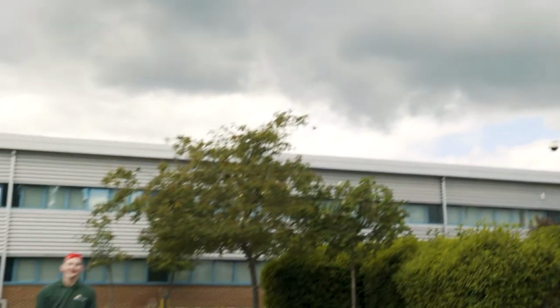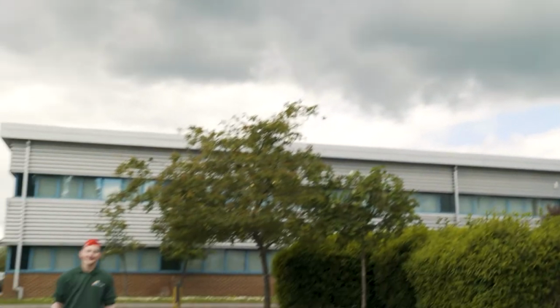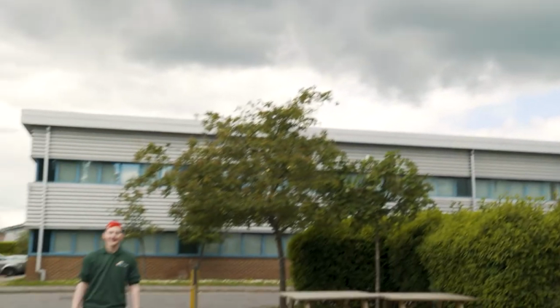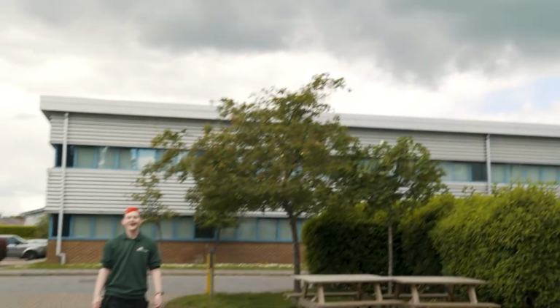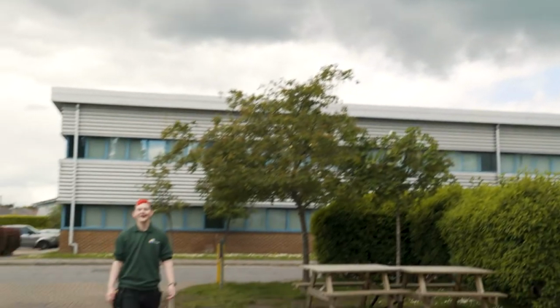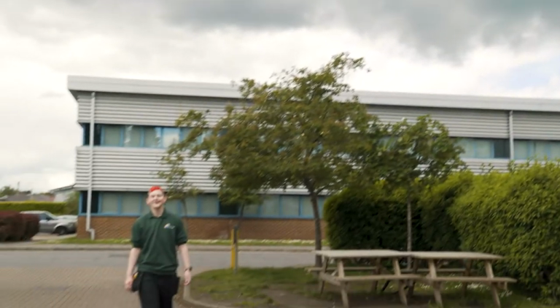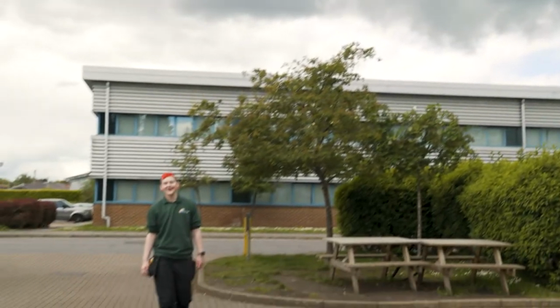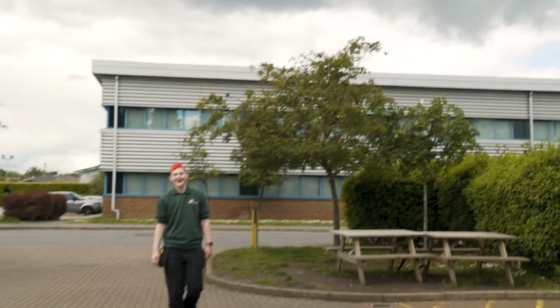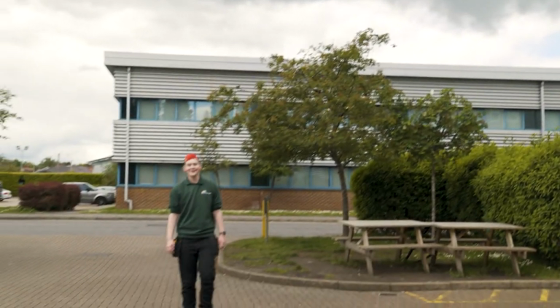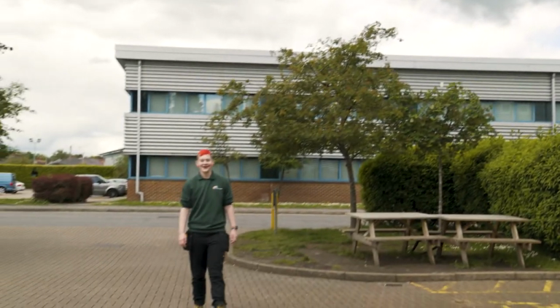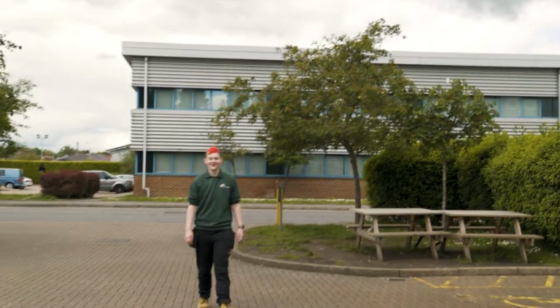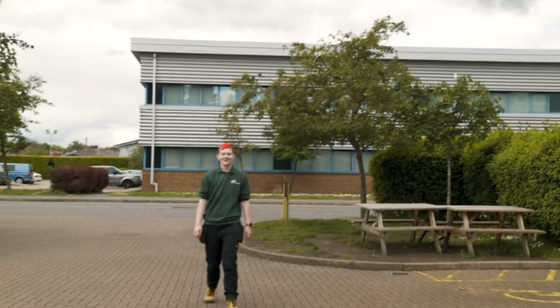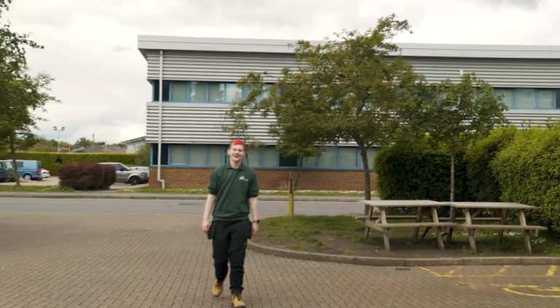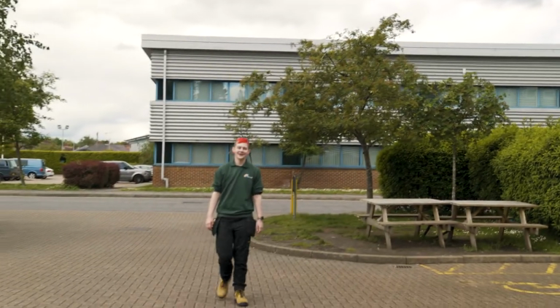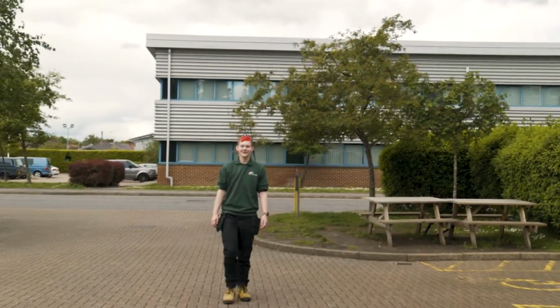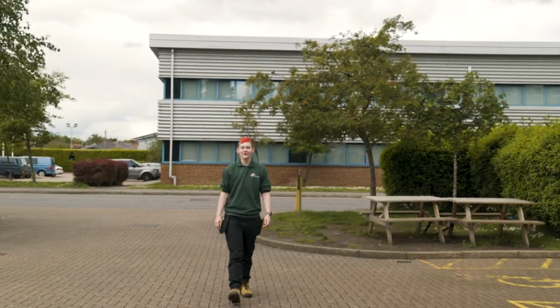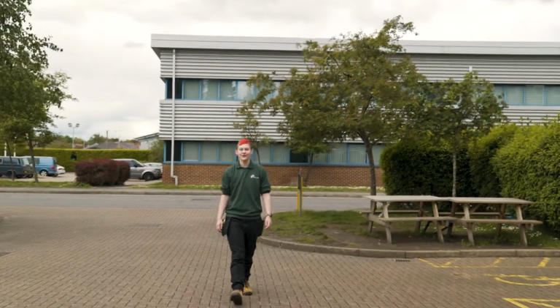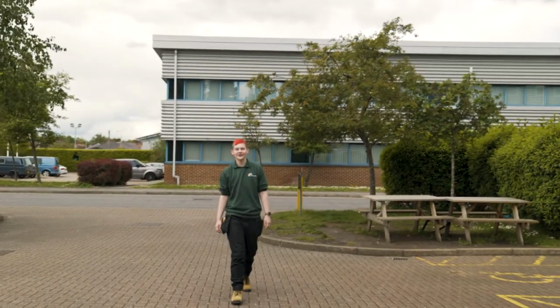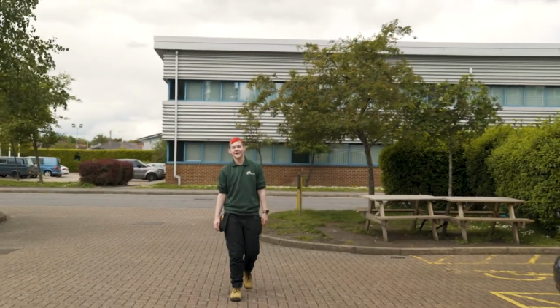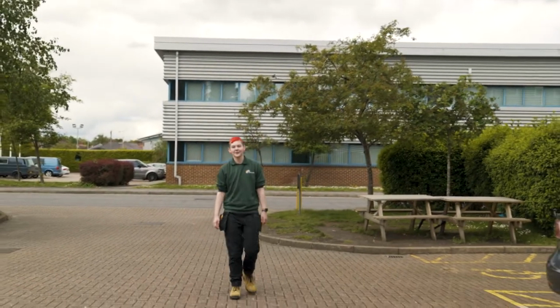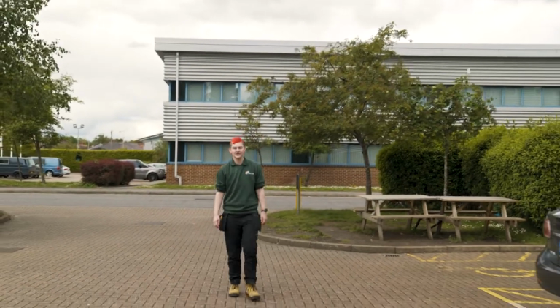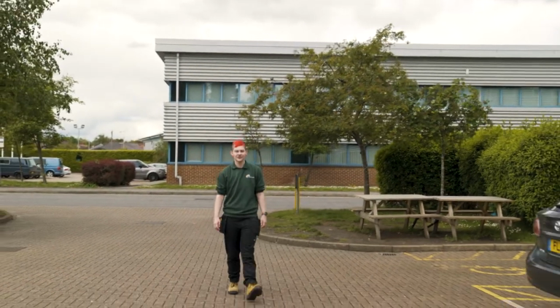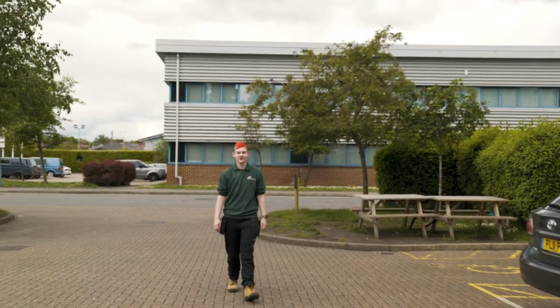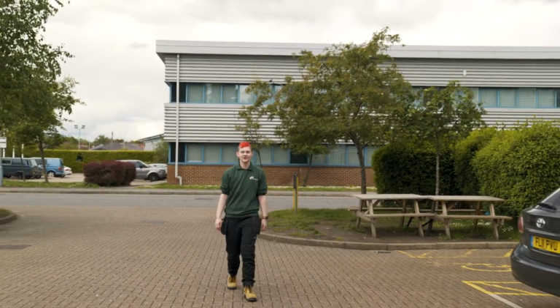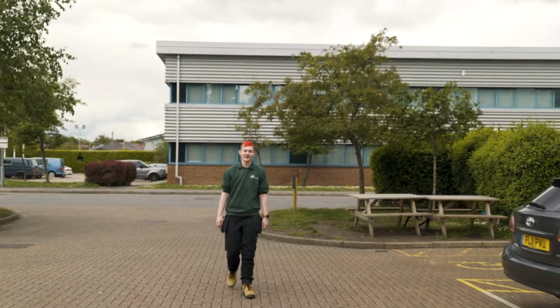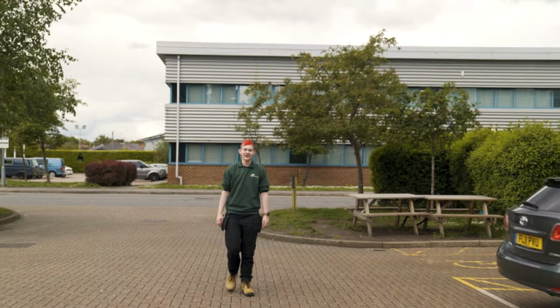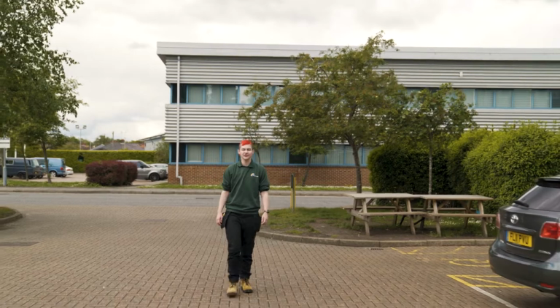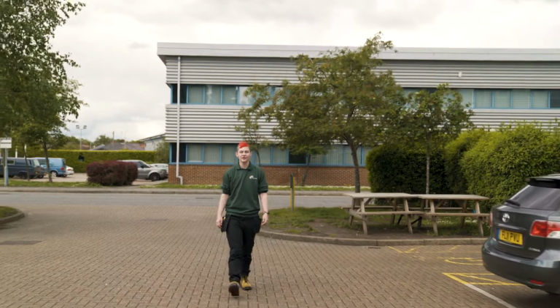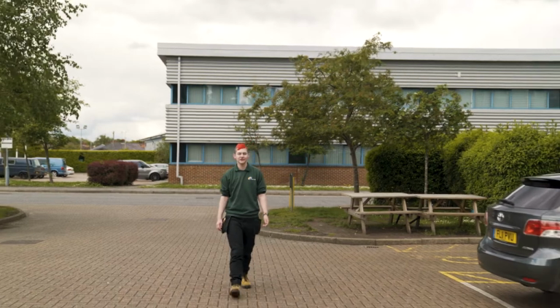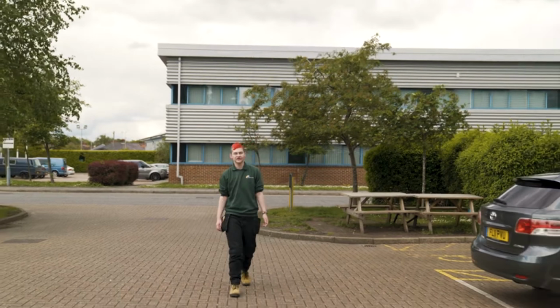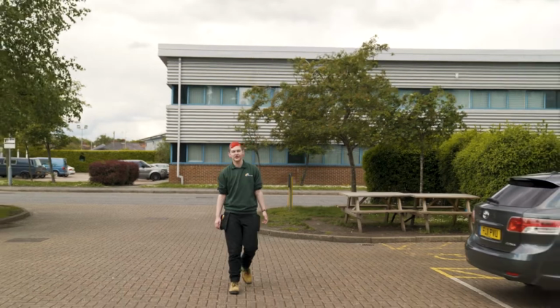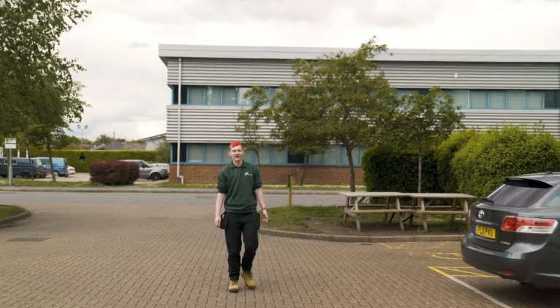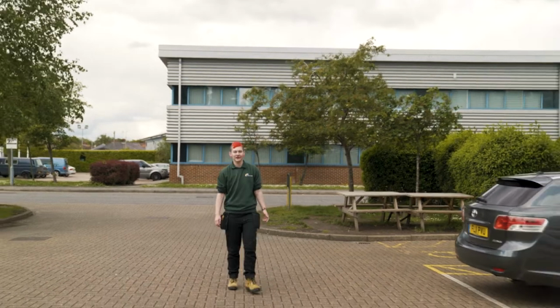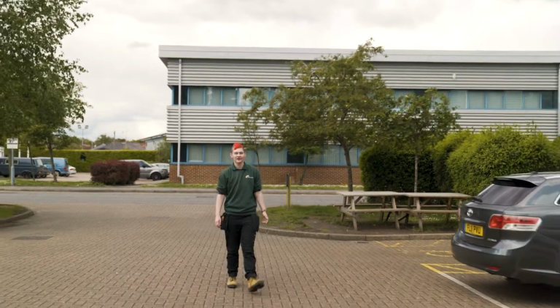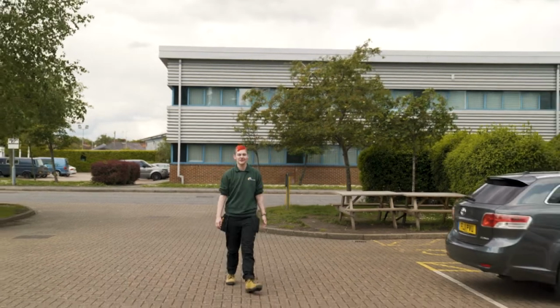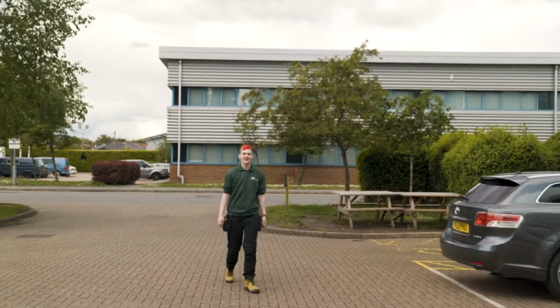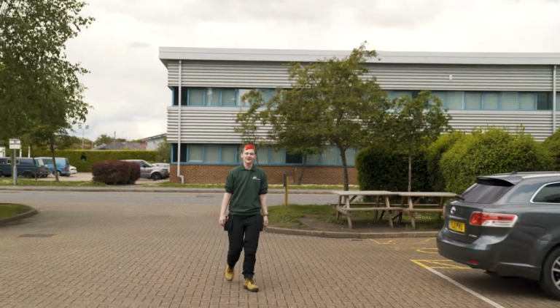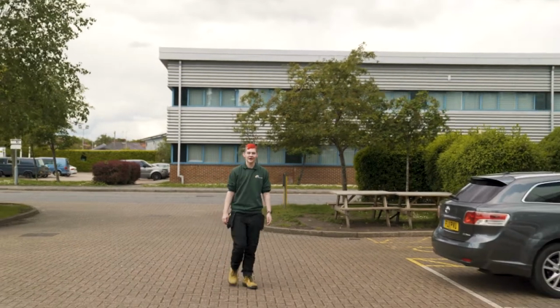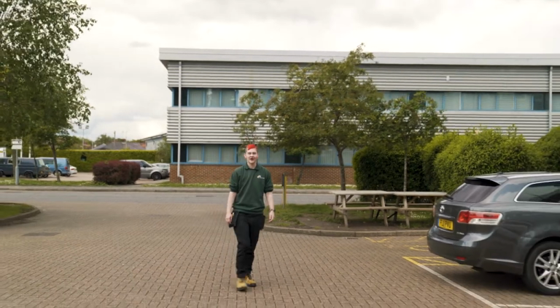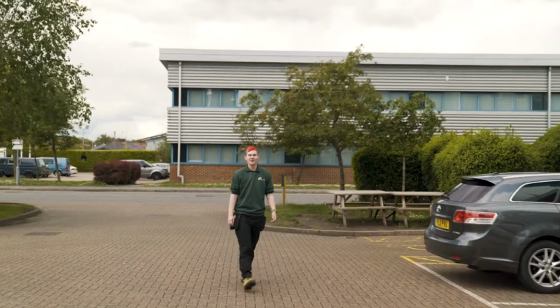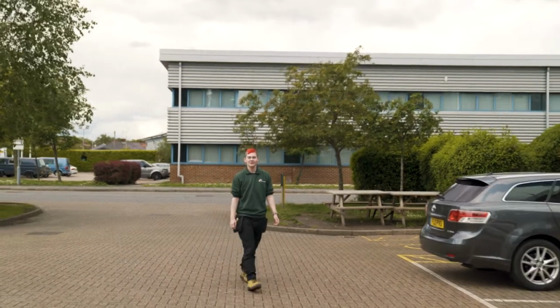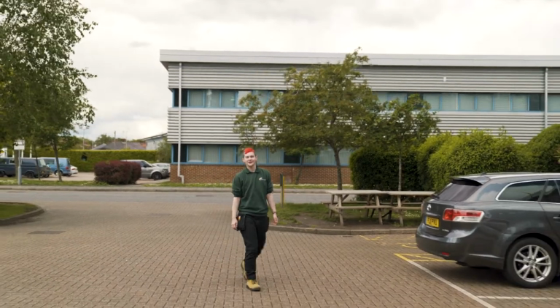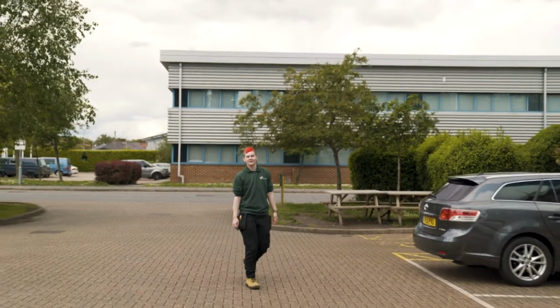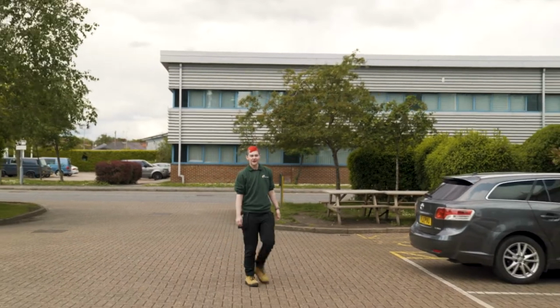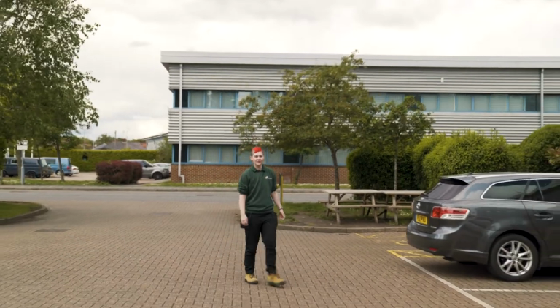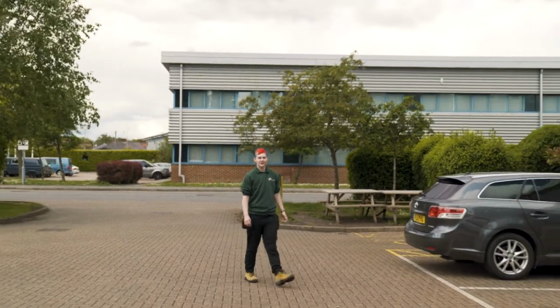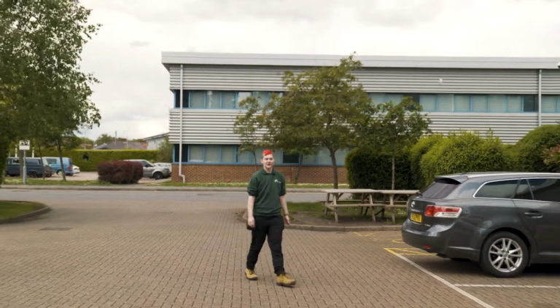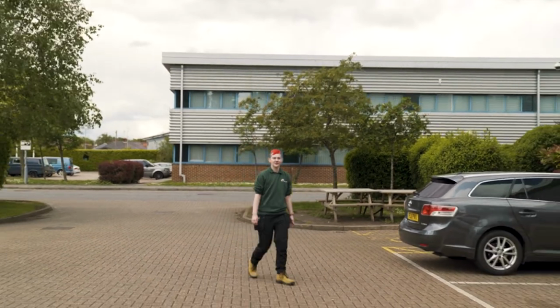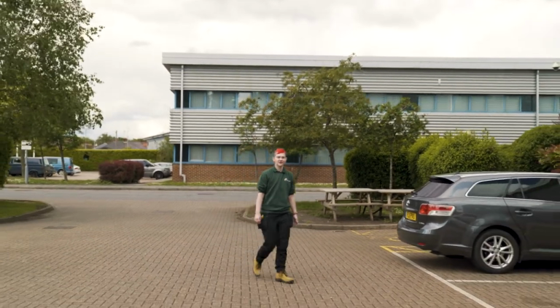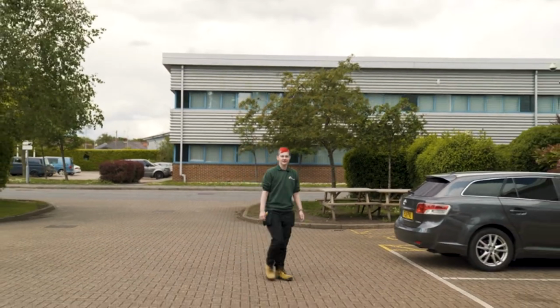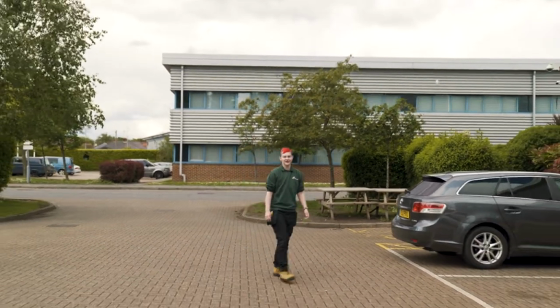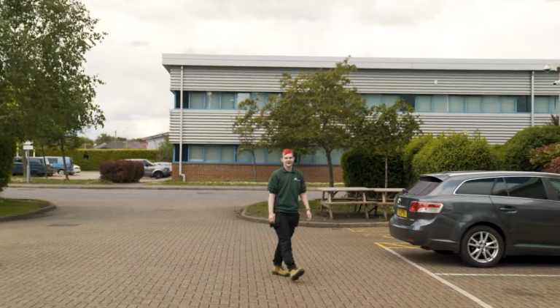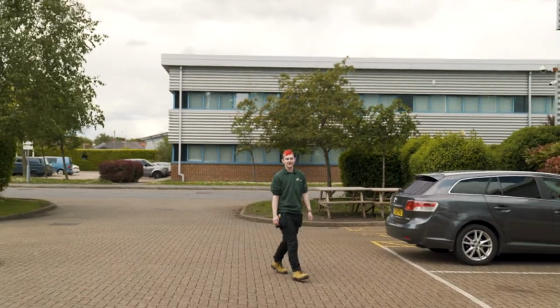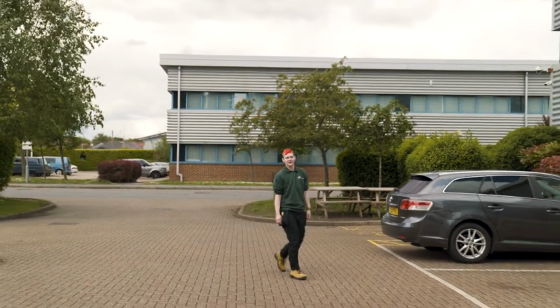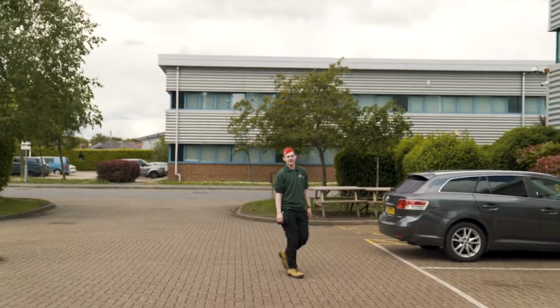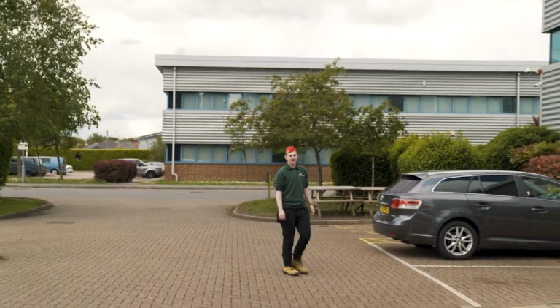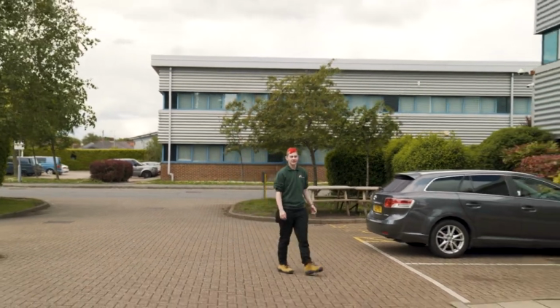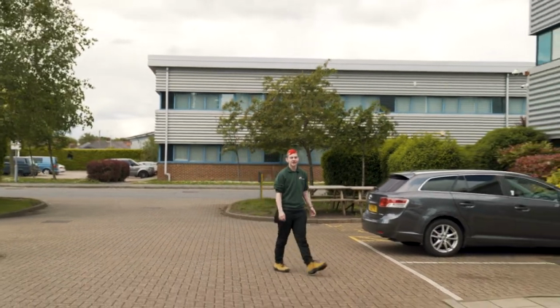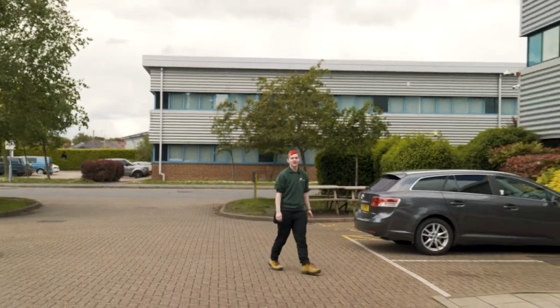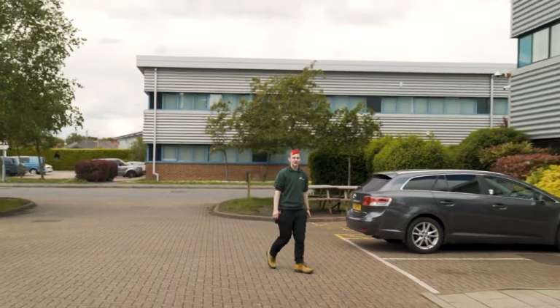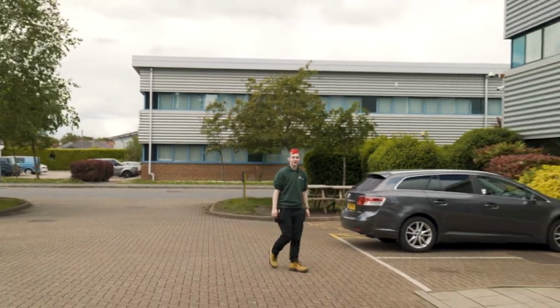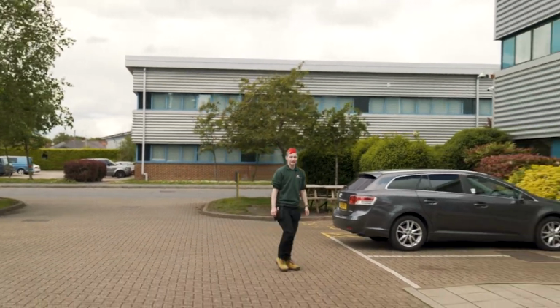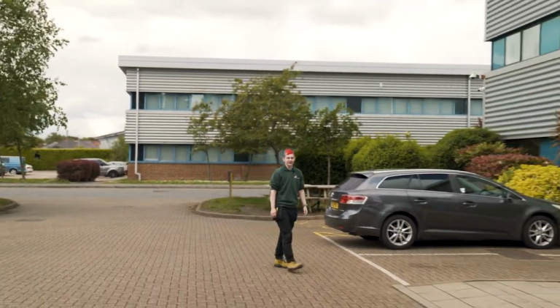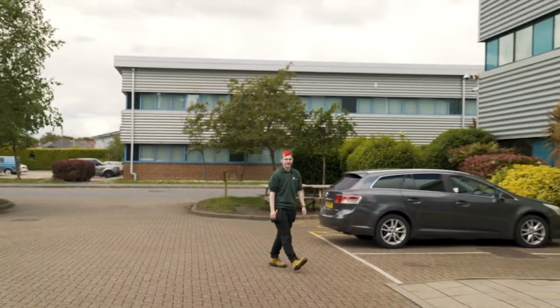Hi, I'm Ash, a Level 1 carpentry student here at Aldershot College, the home of Farnborough College of Technology's construction courses.